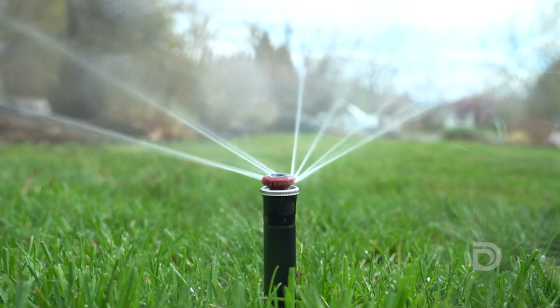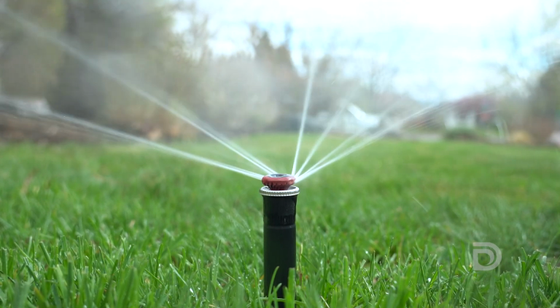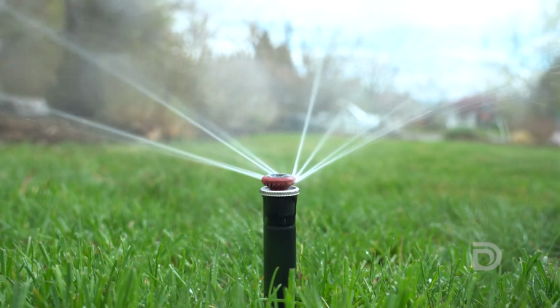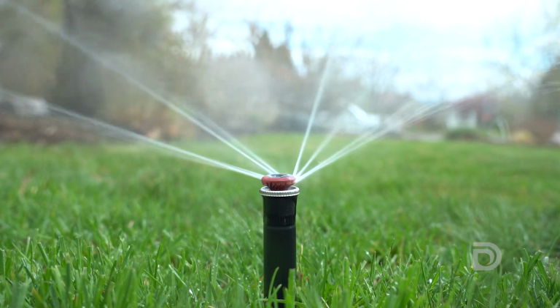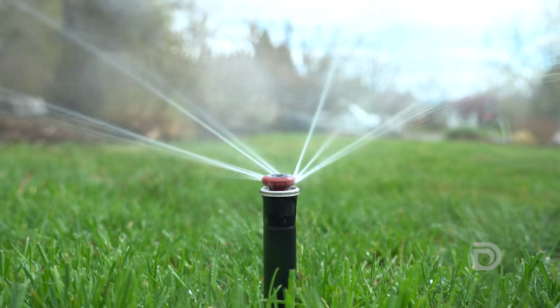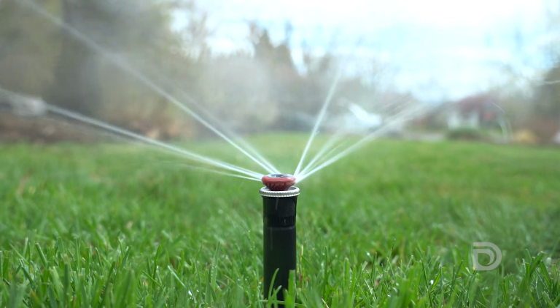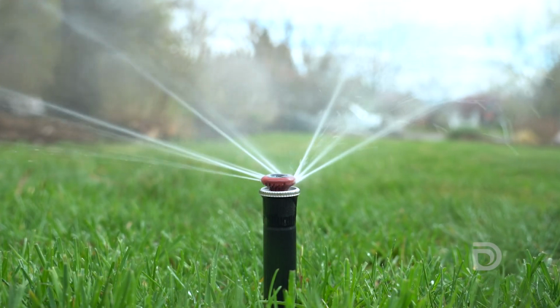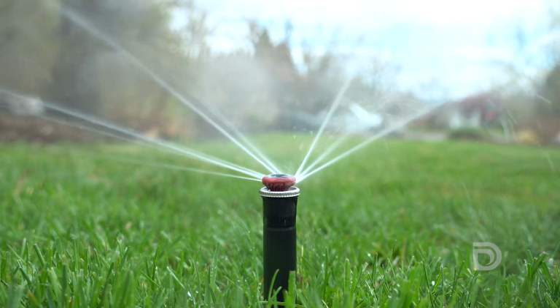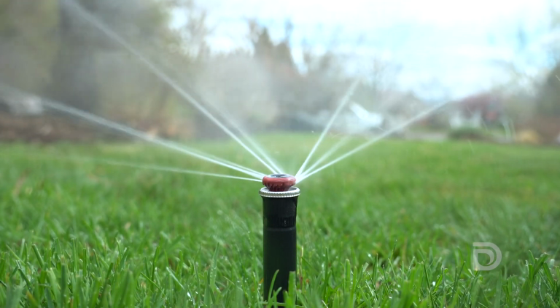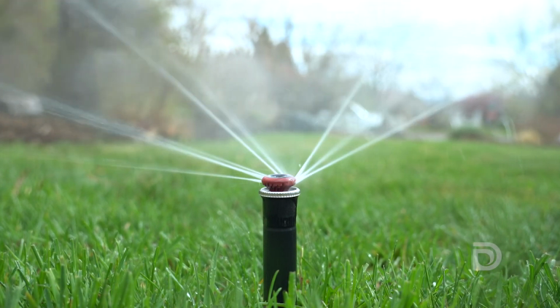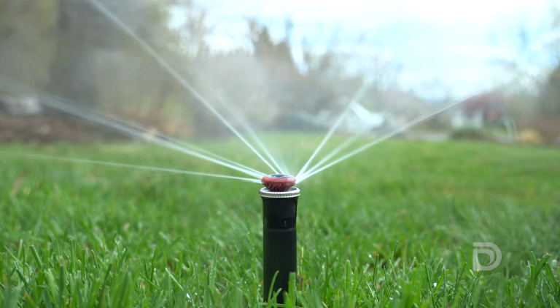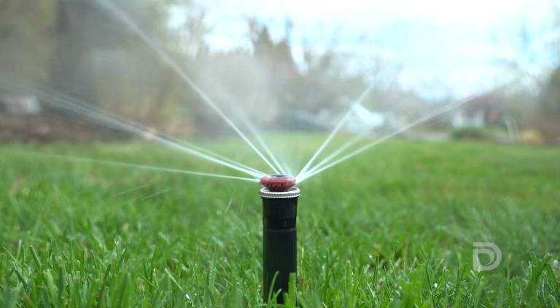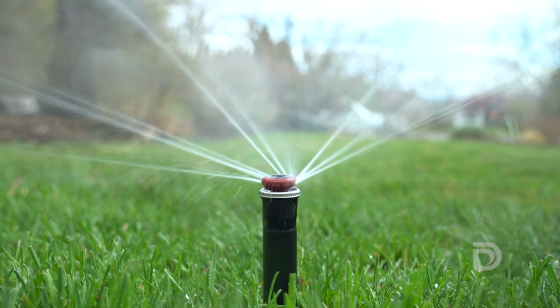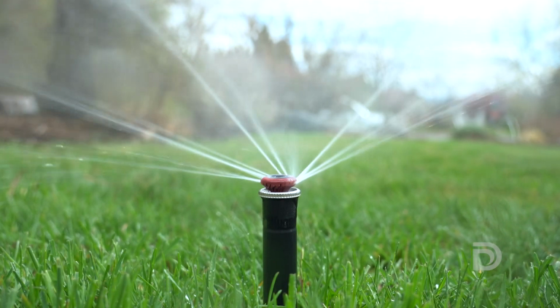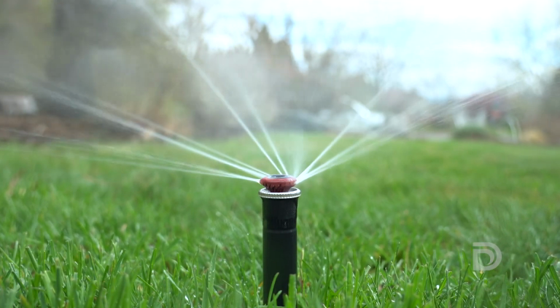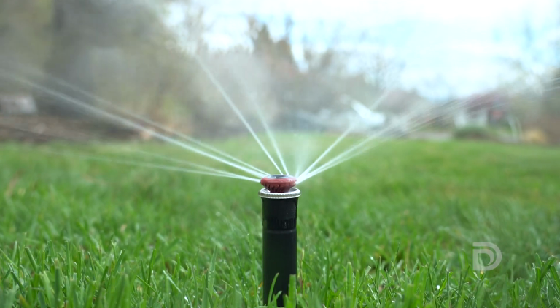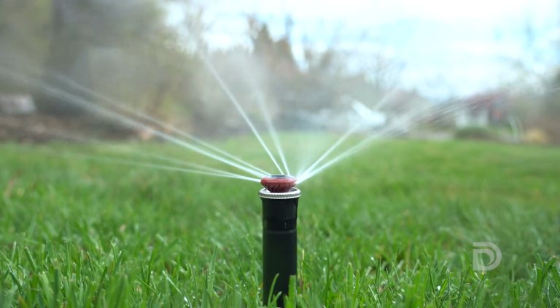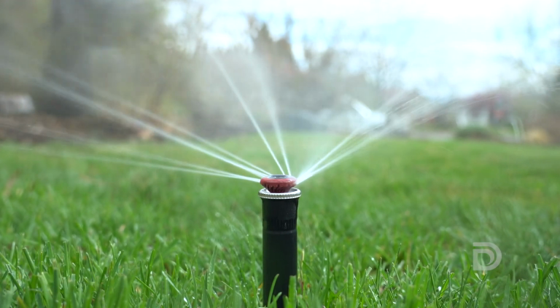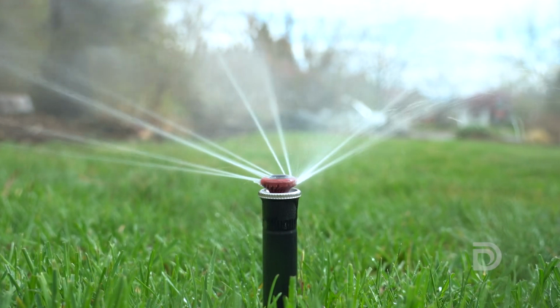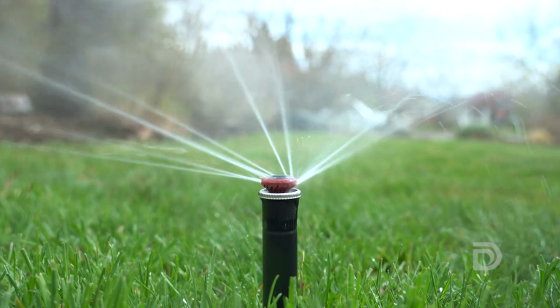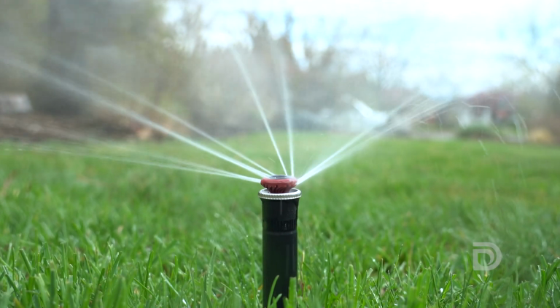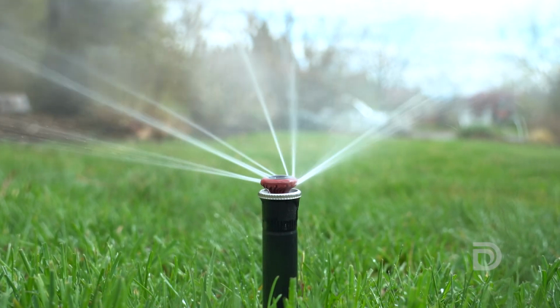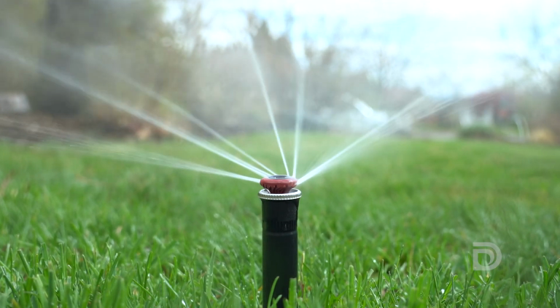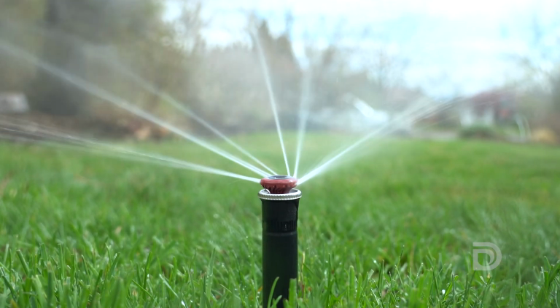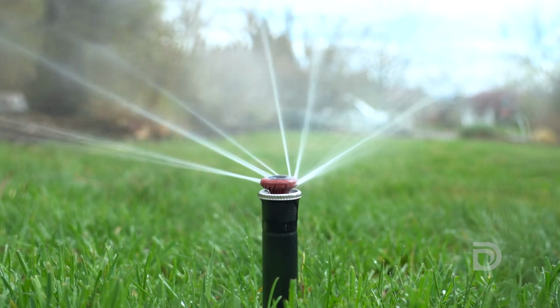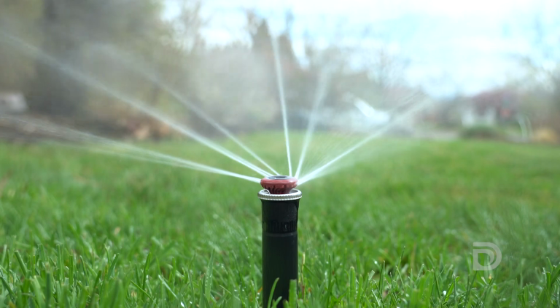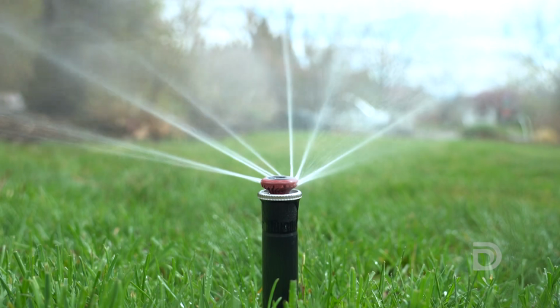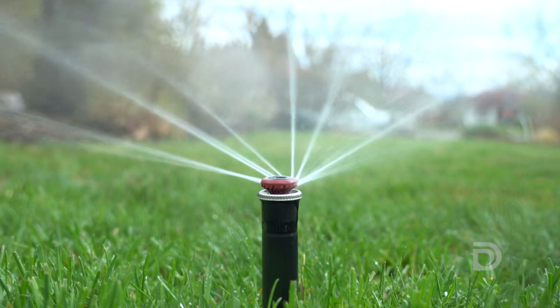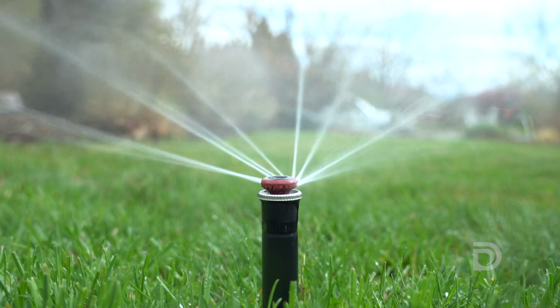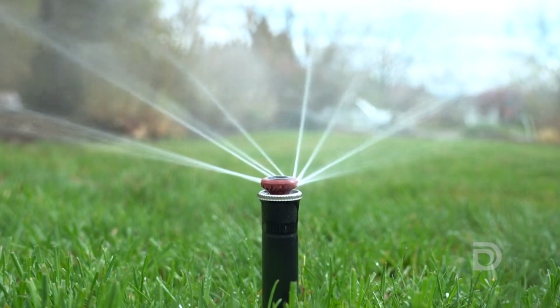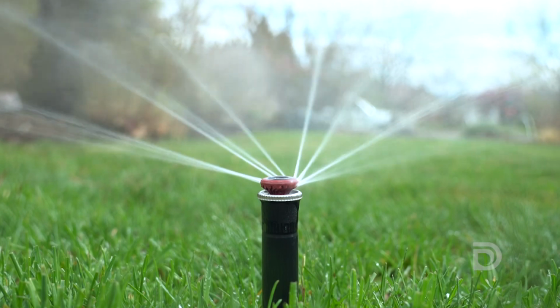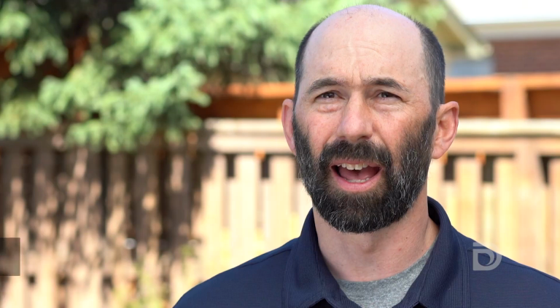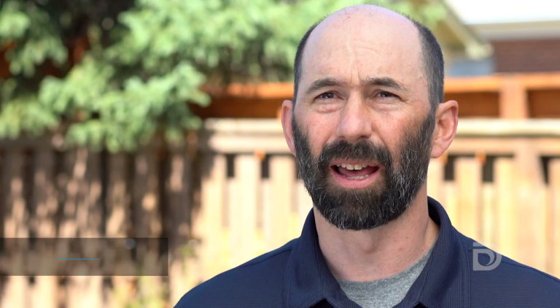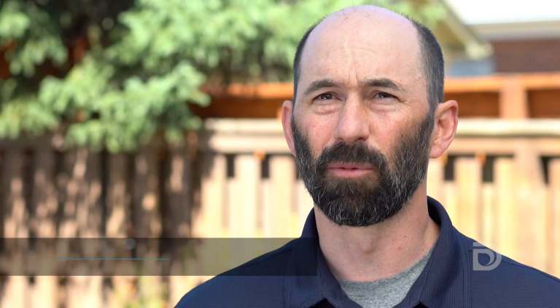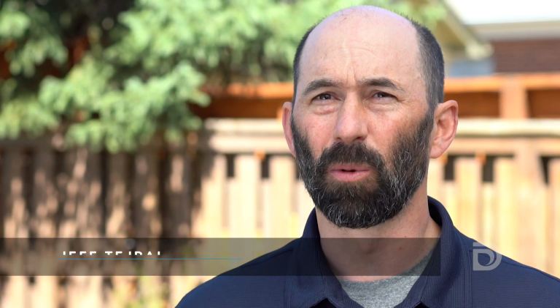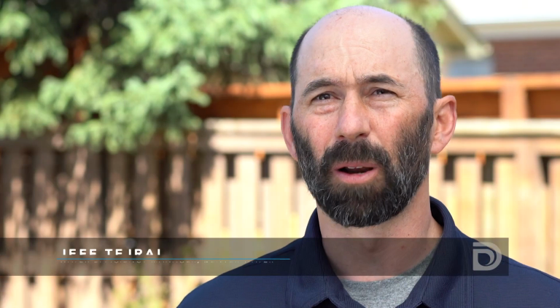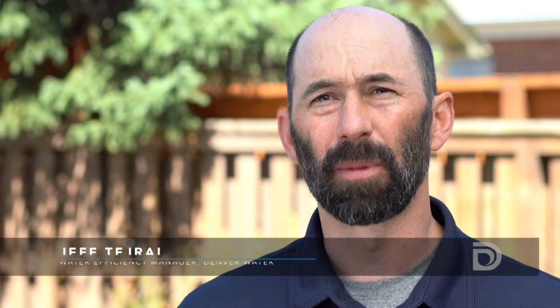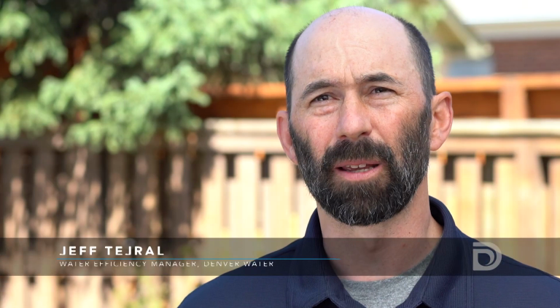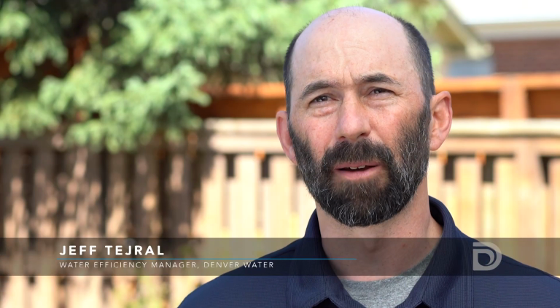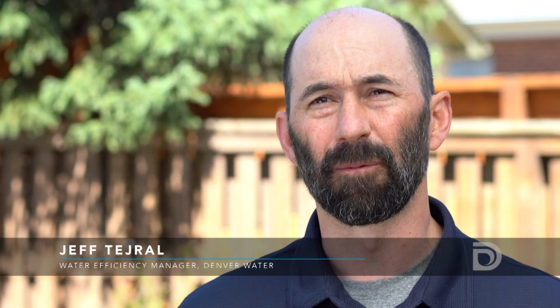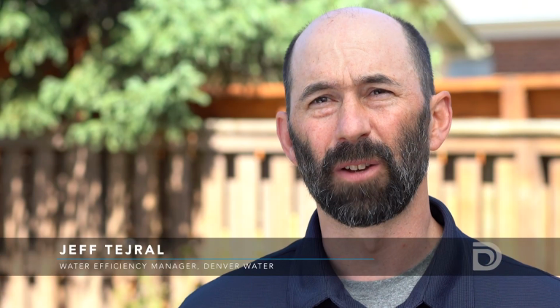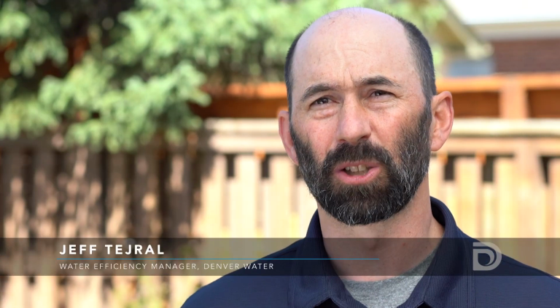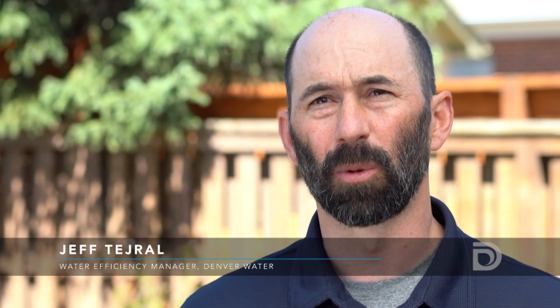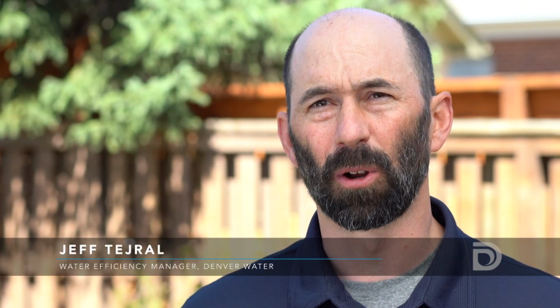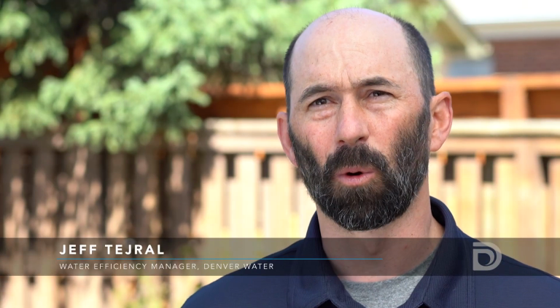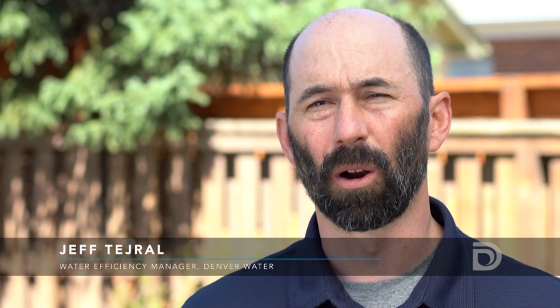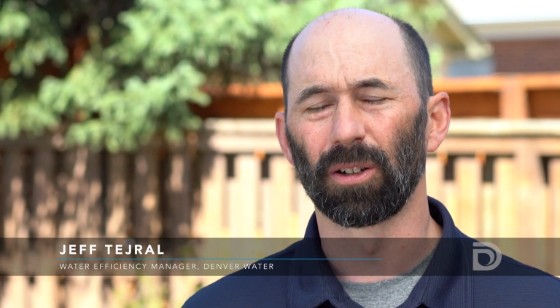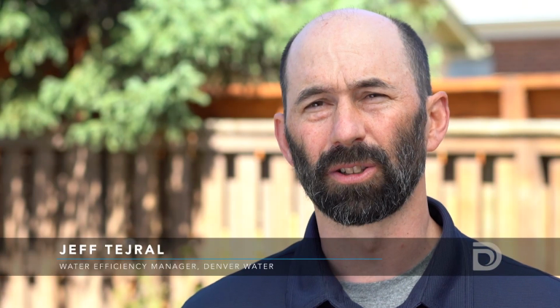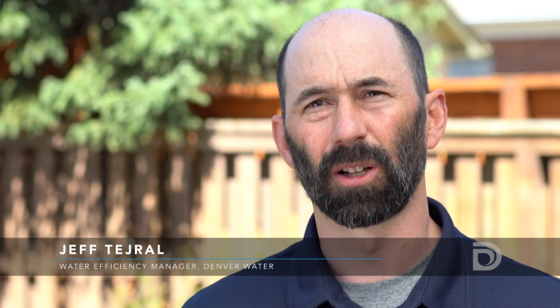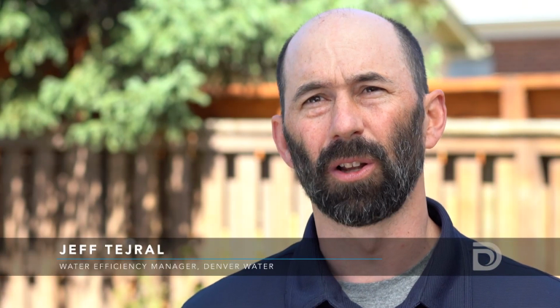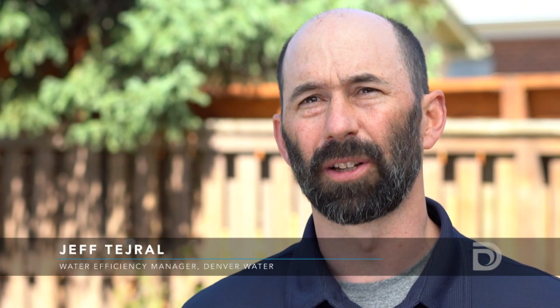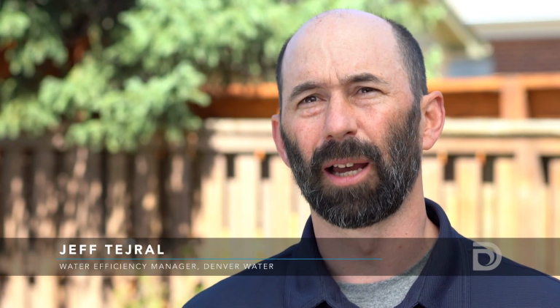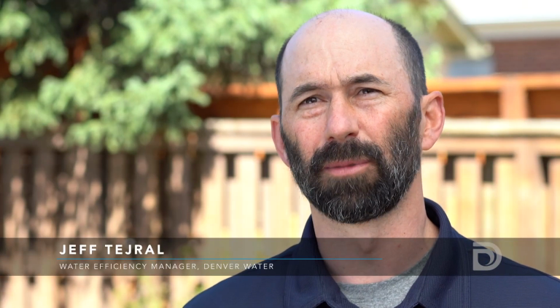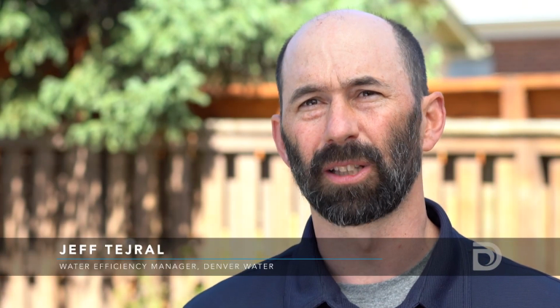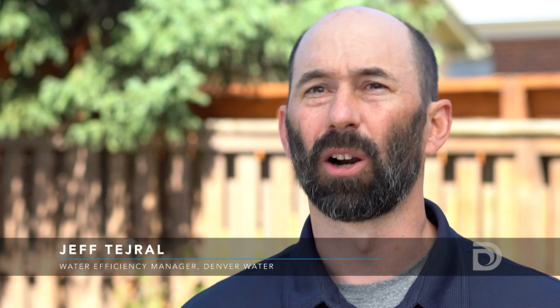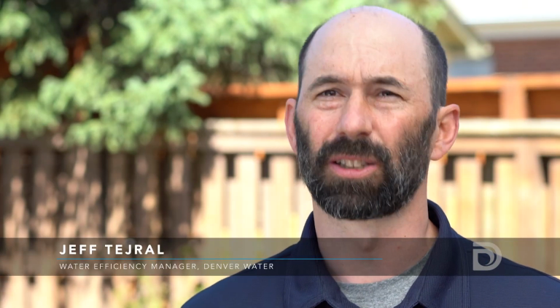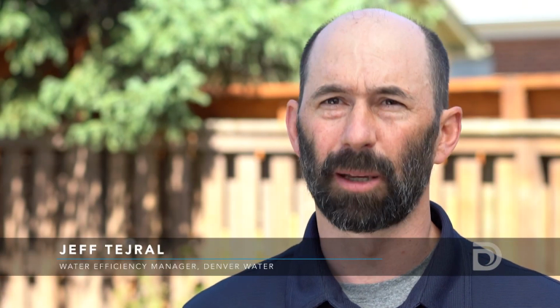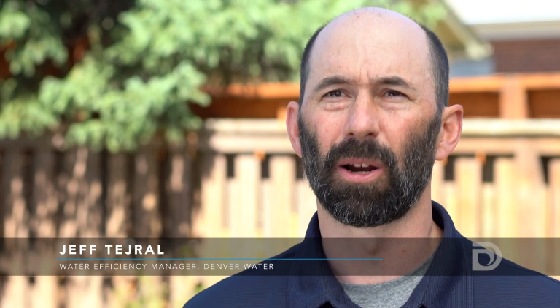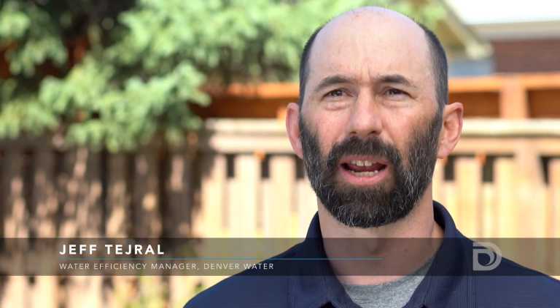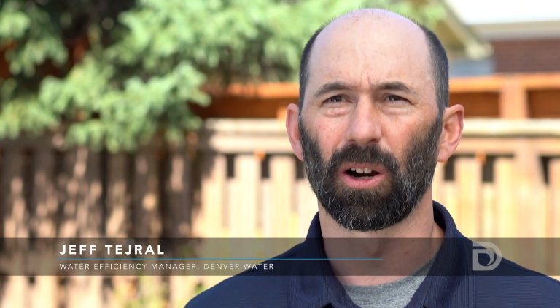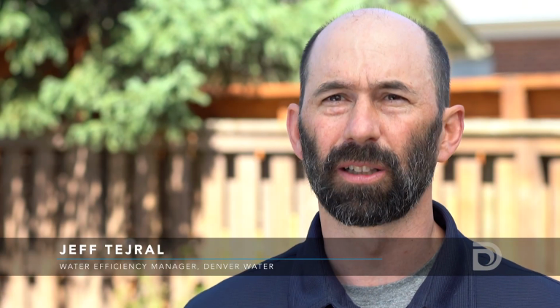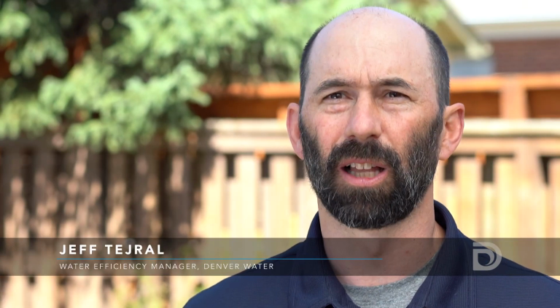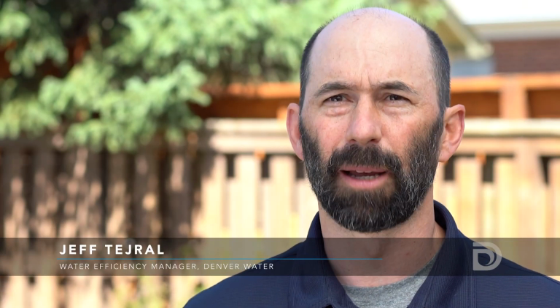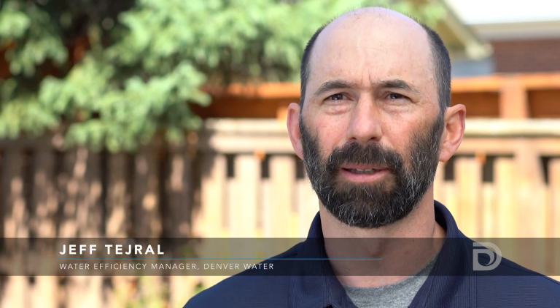Outdoor irrigation is about half of our overall water use in Denver Water, and we want to be efficient with our water use at all times in our semi-arid climate.